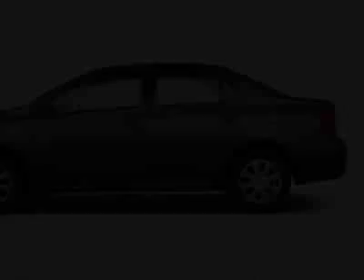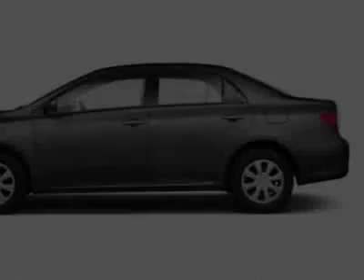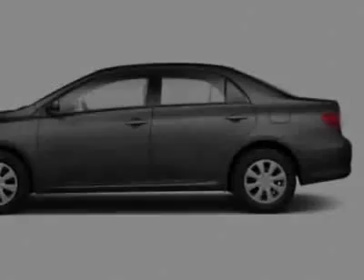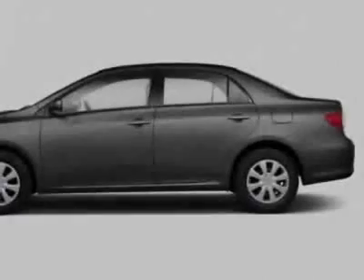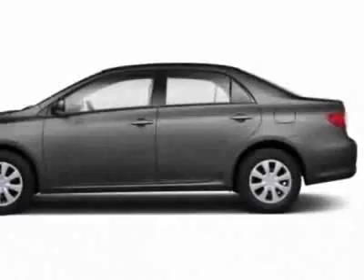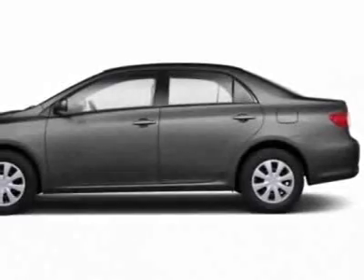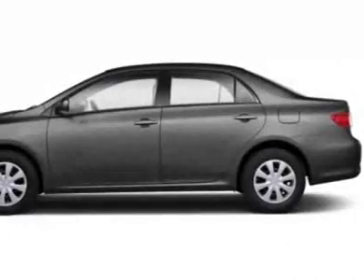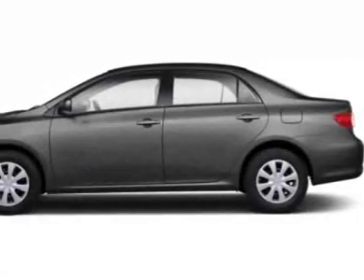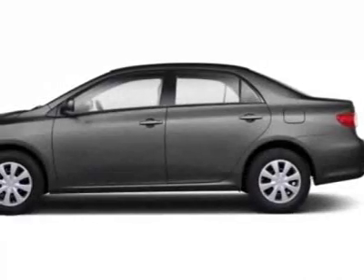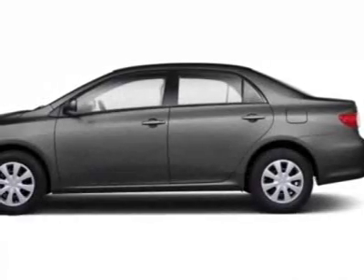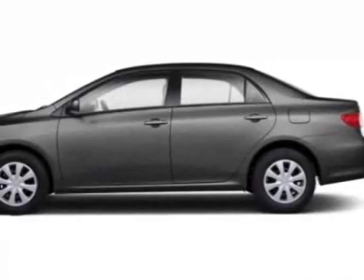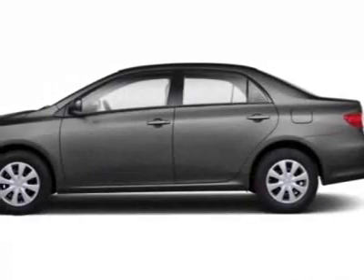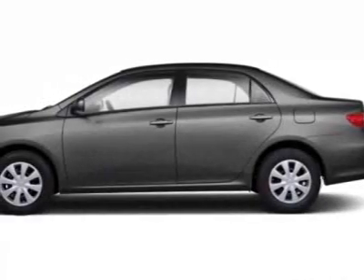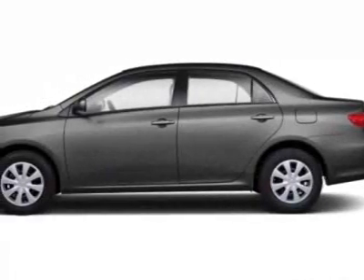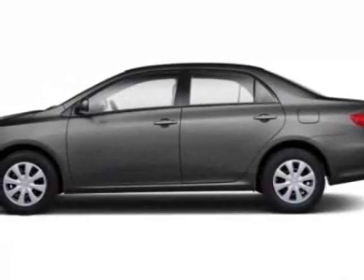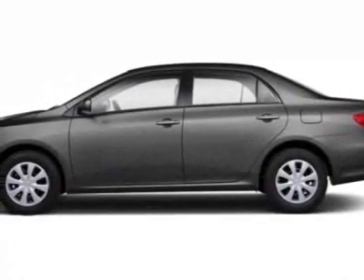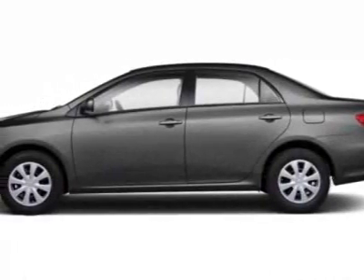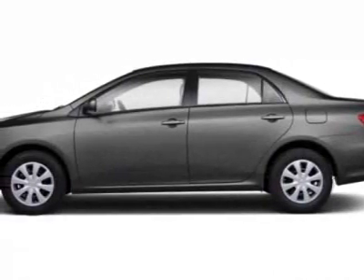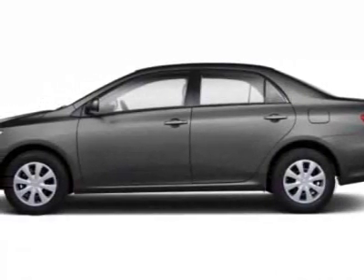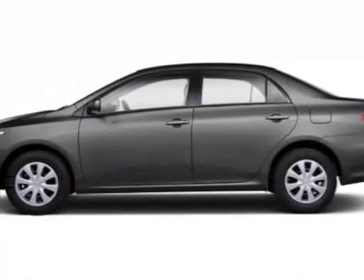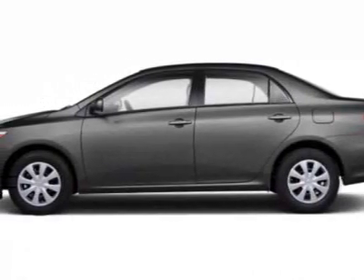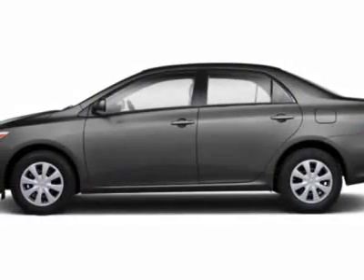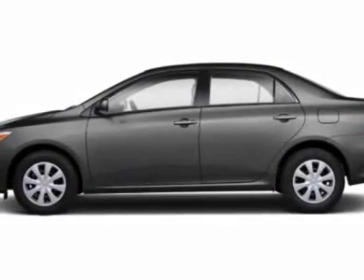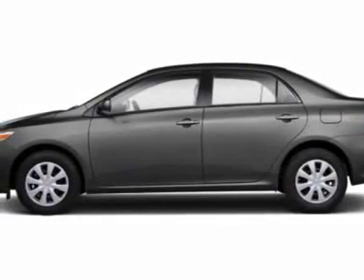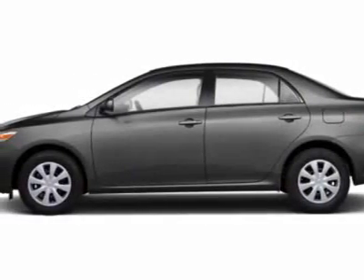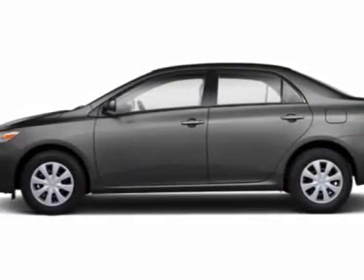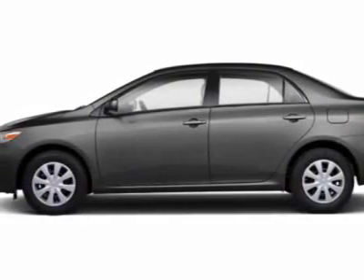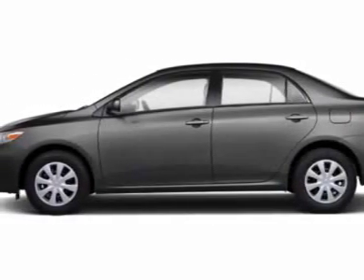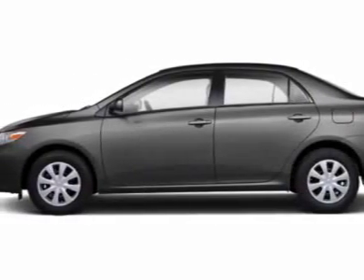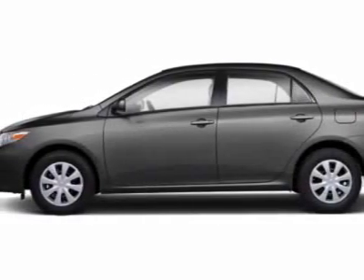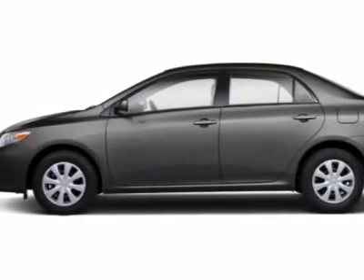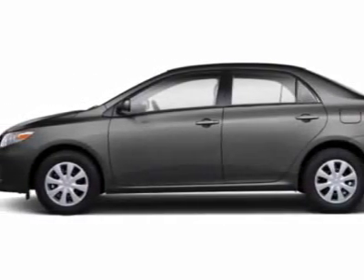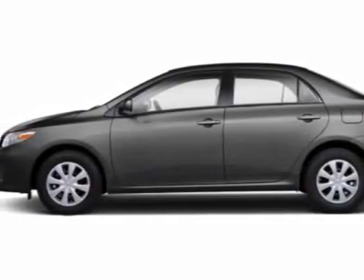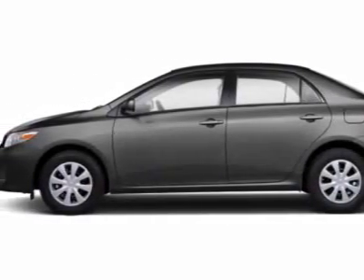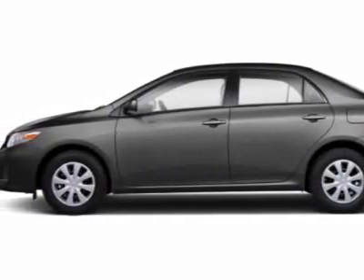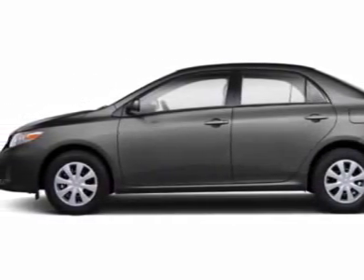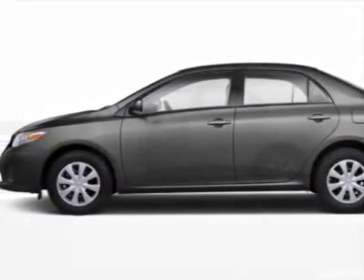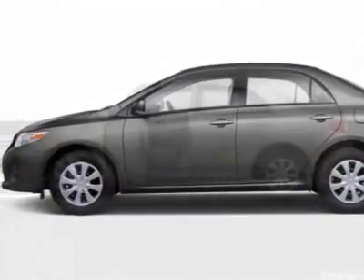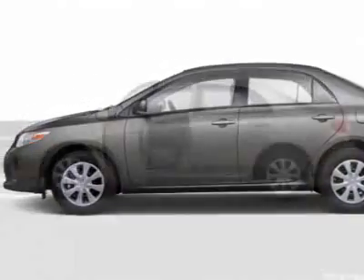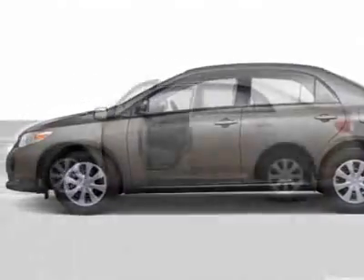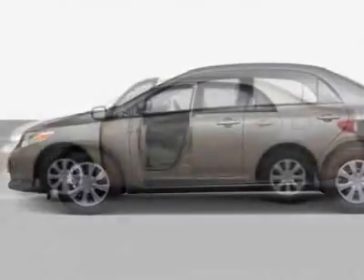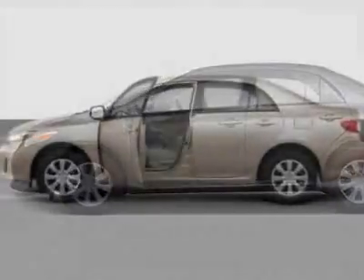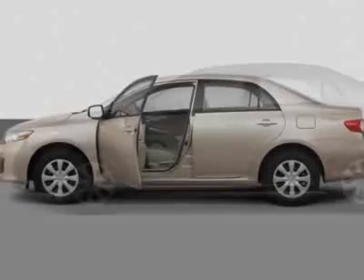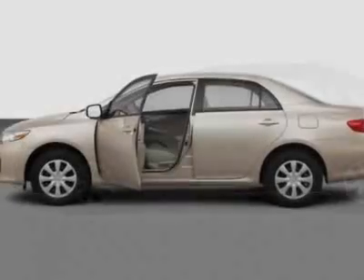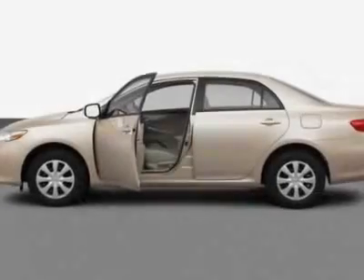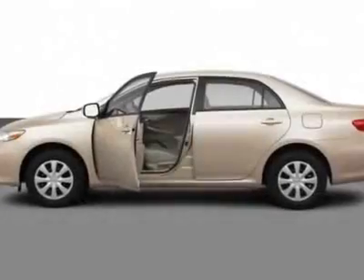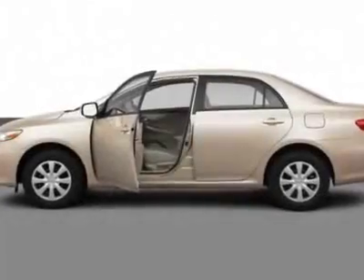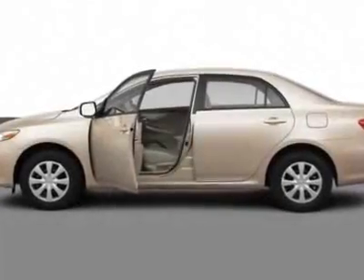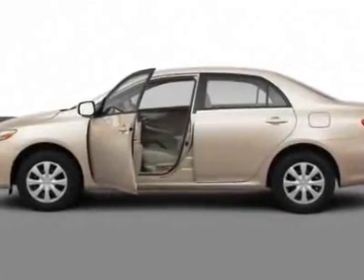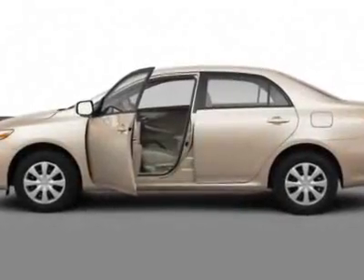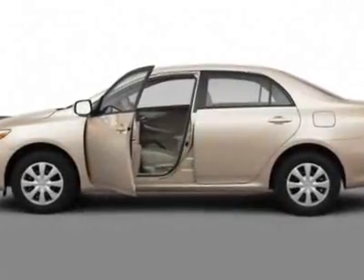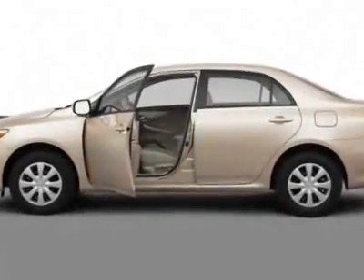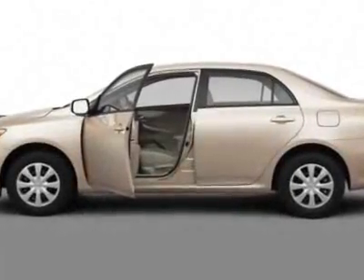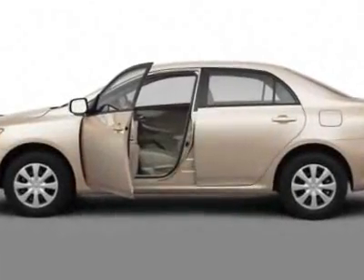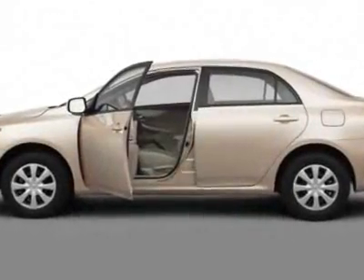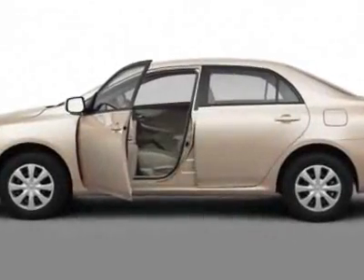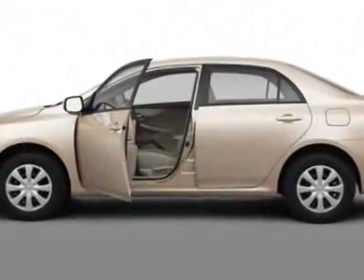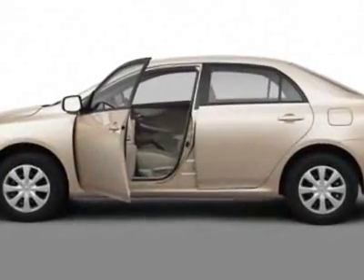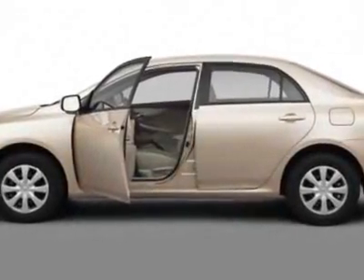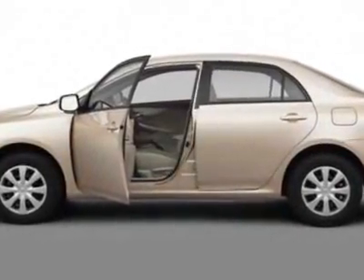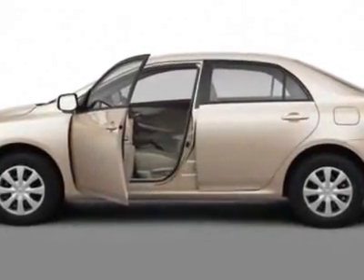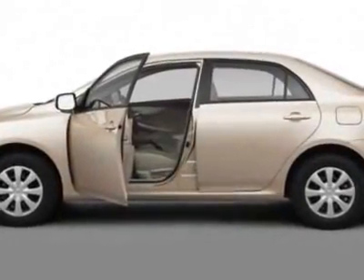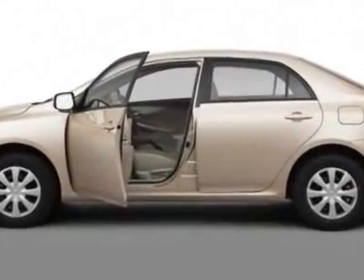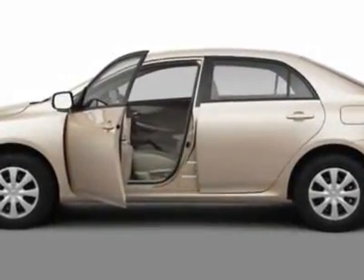Take a look at this new 2011 Toyota Corolla. For your protection, this vehicle has a full factory warranty.